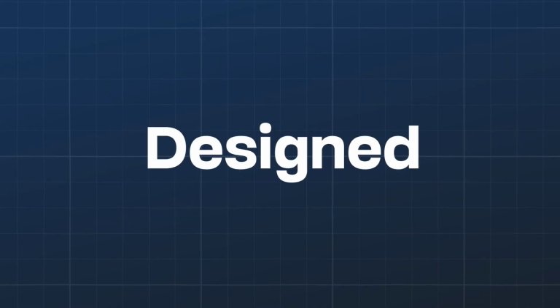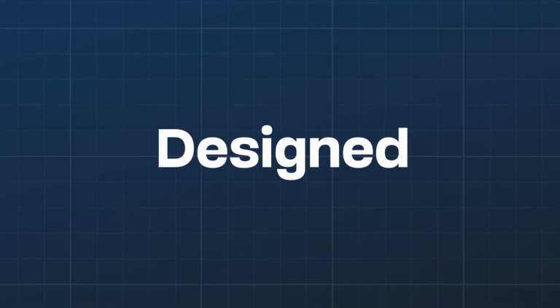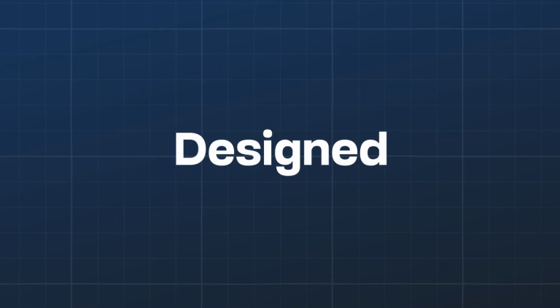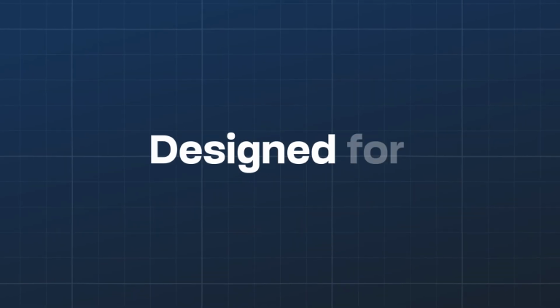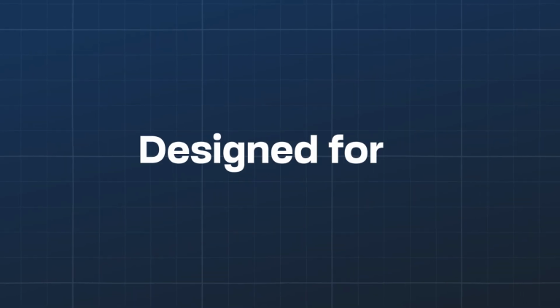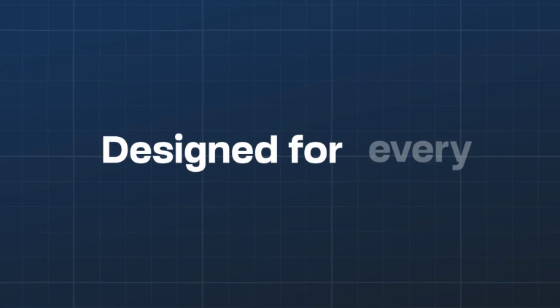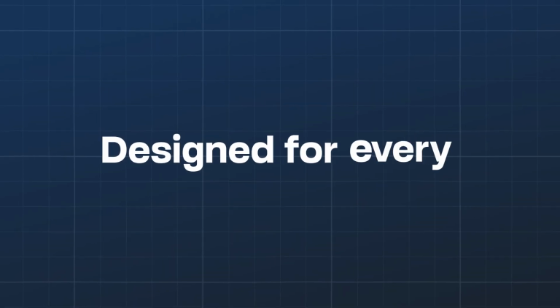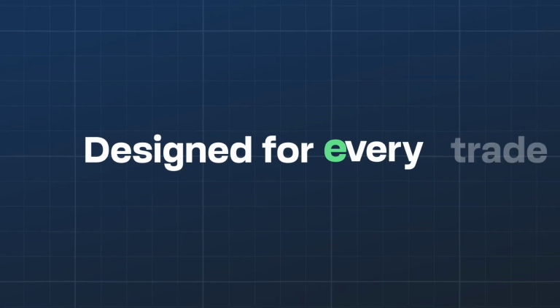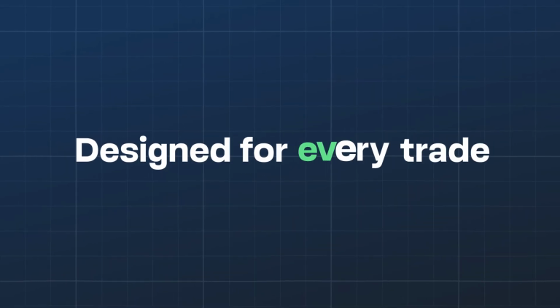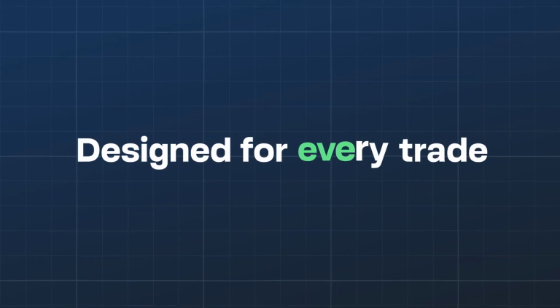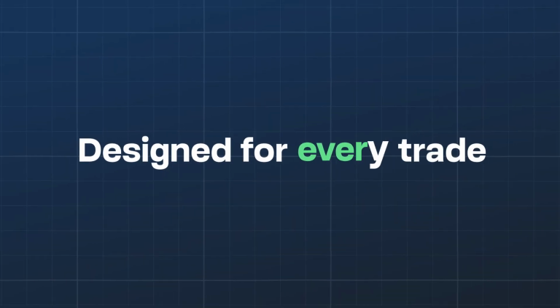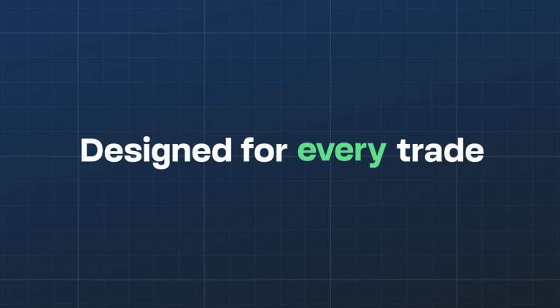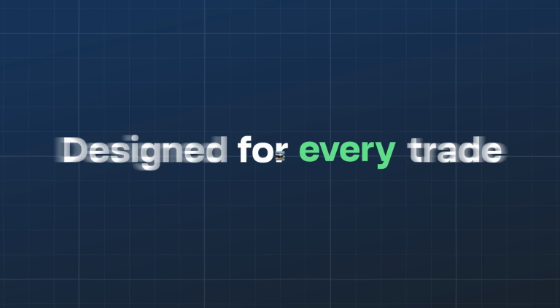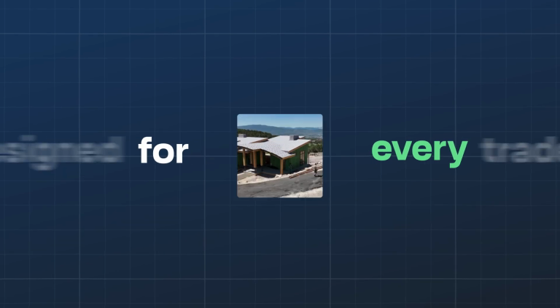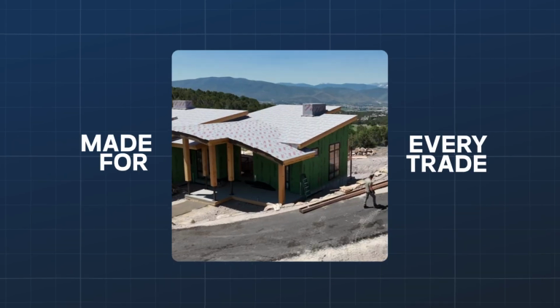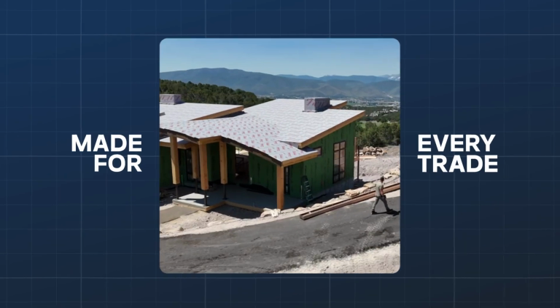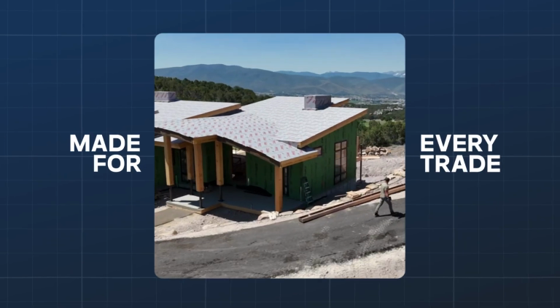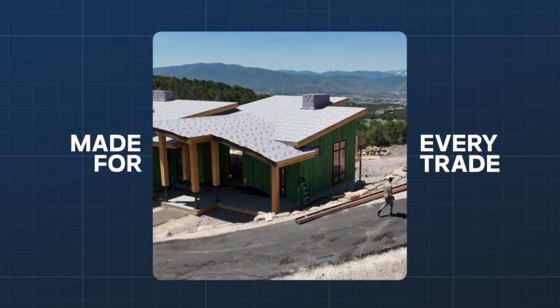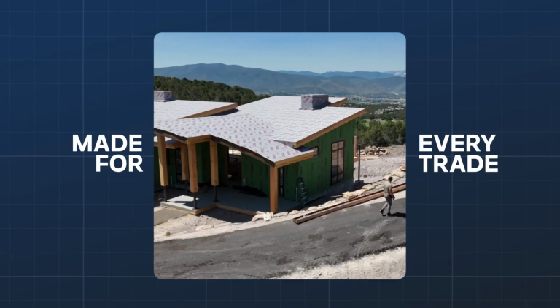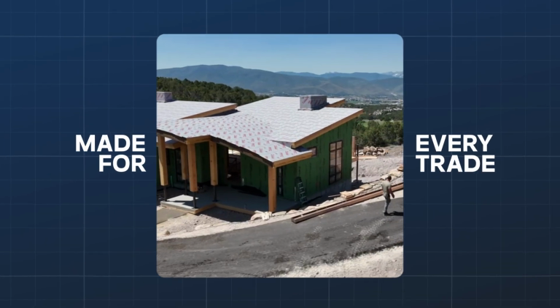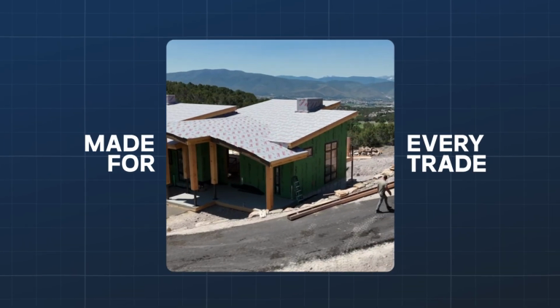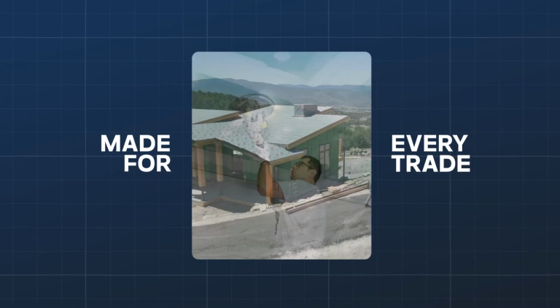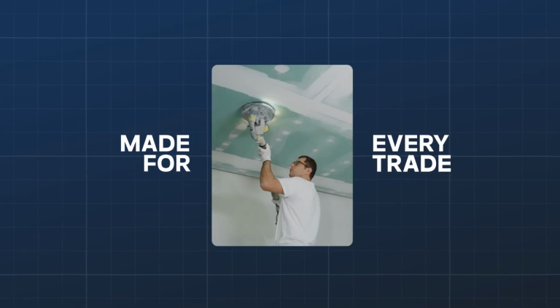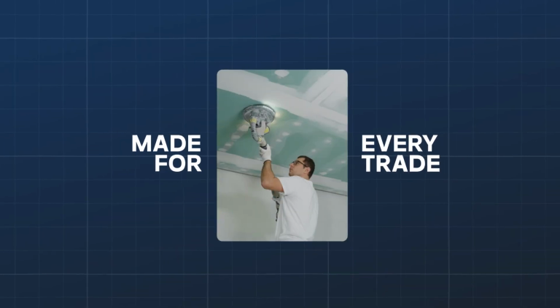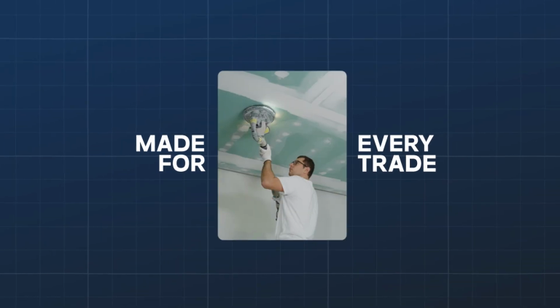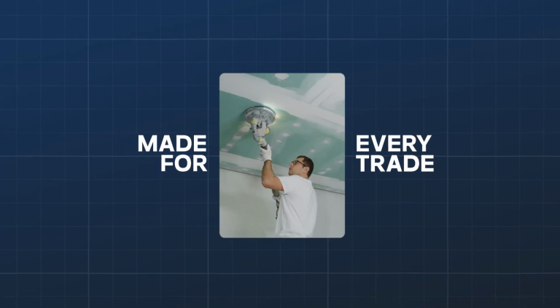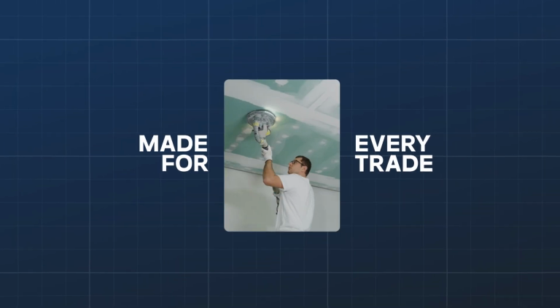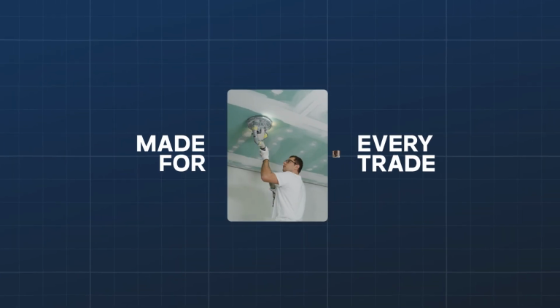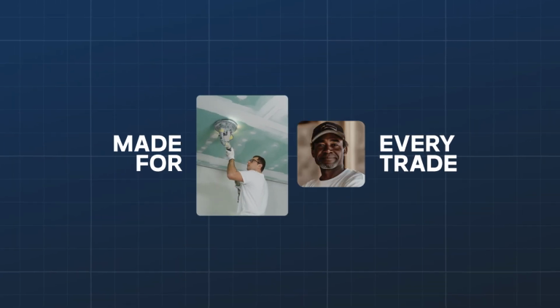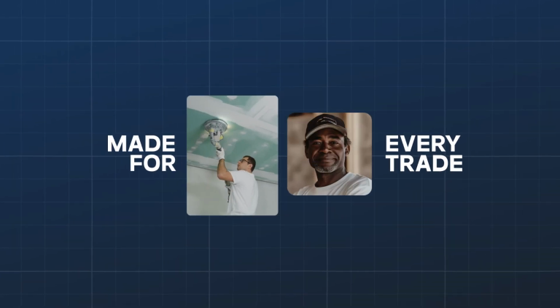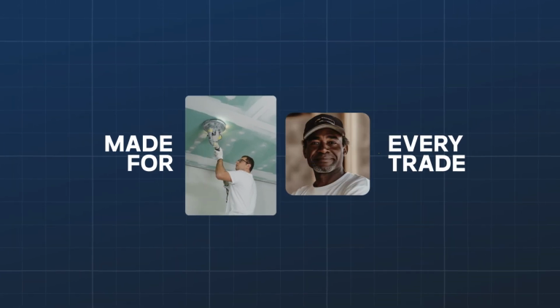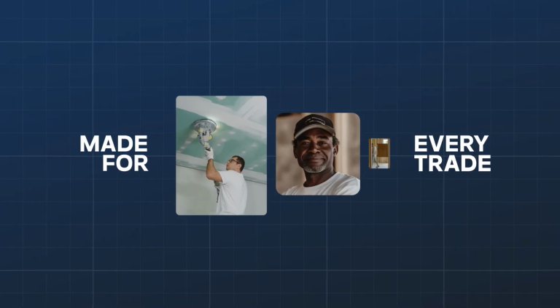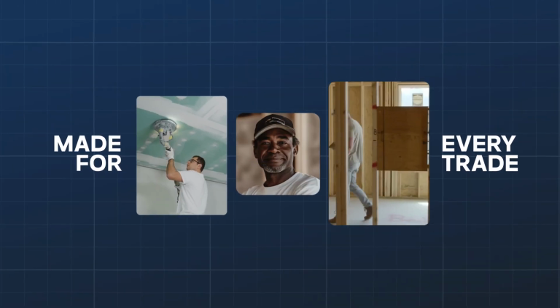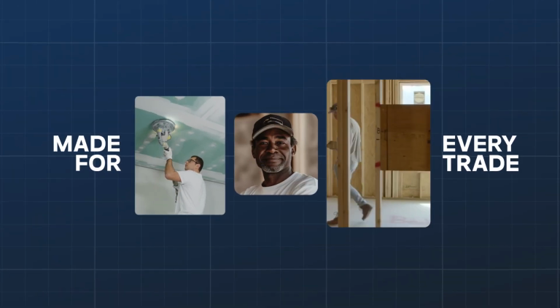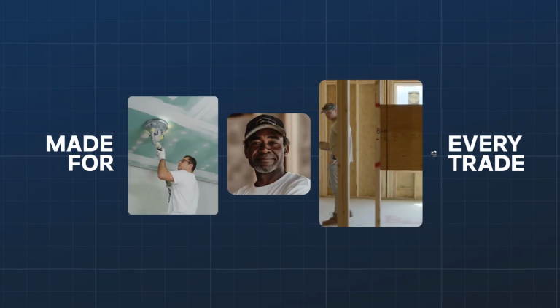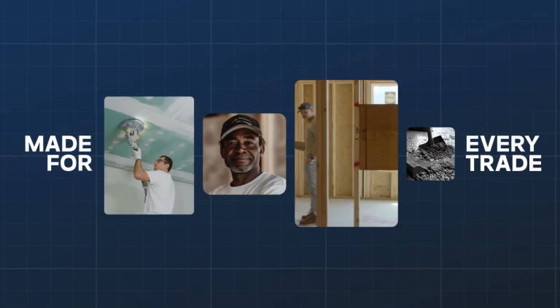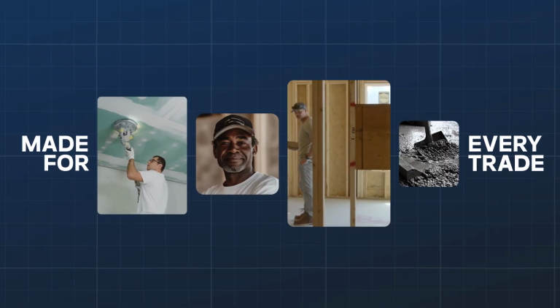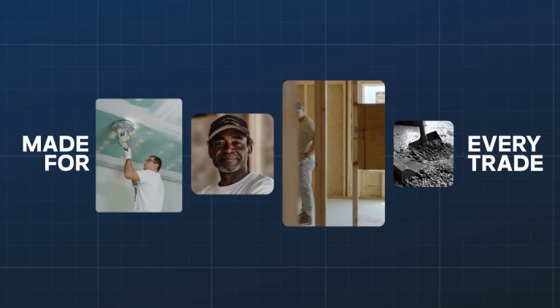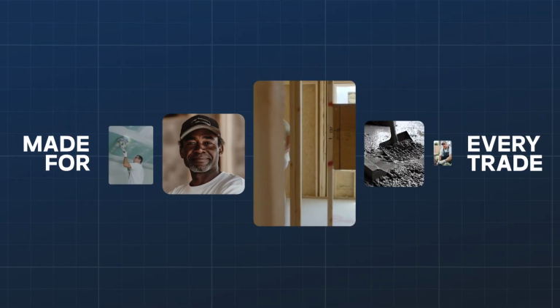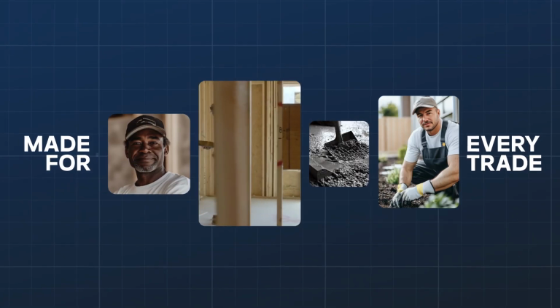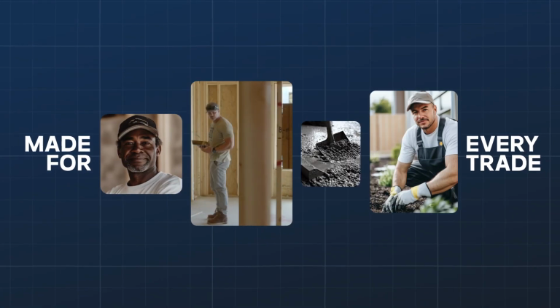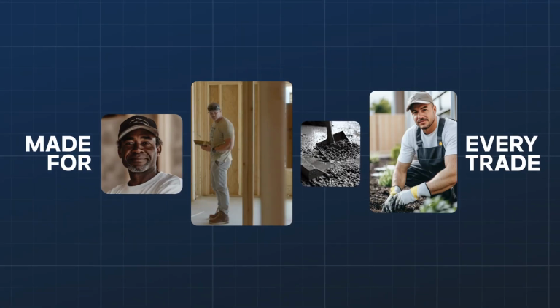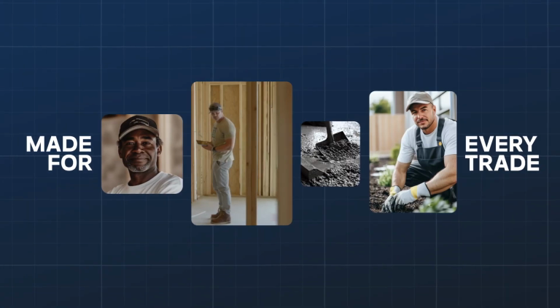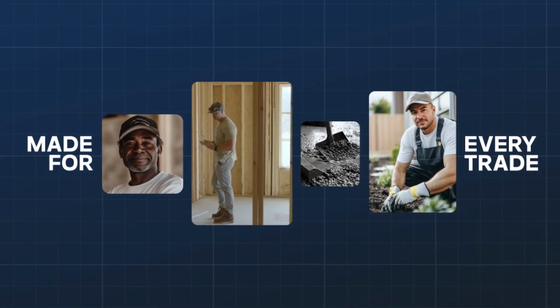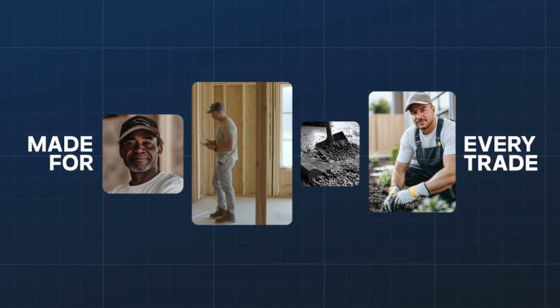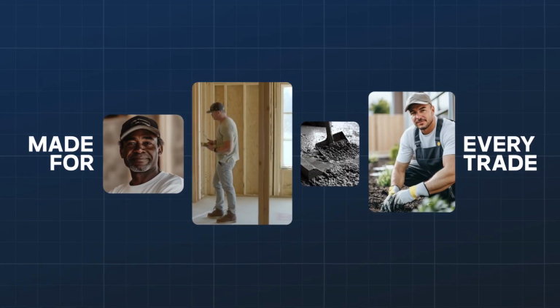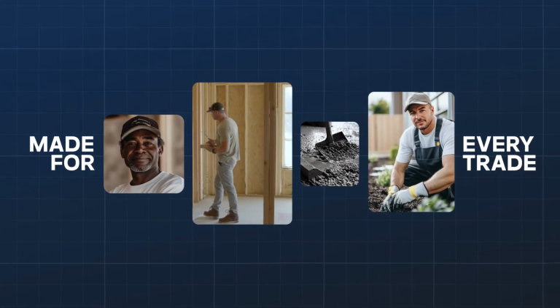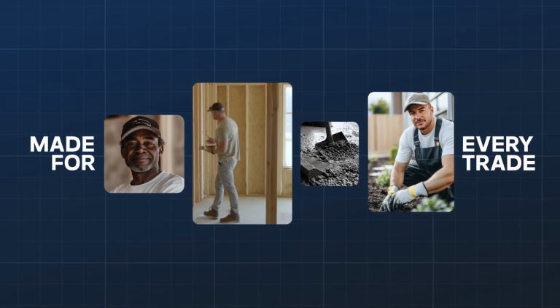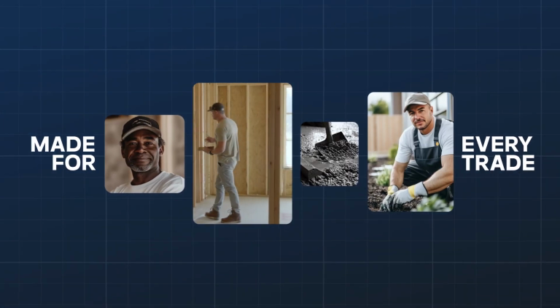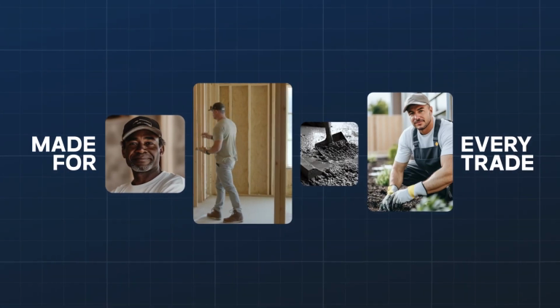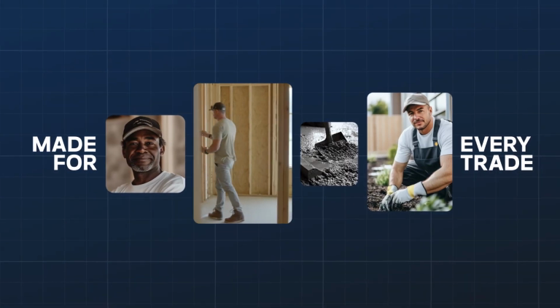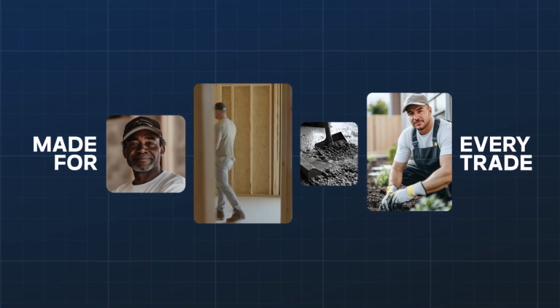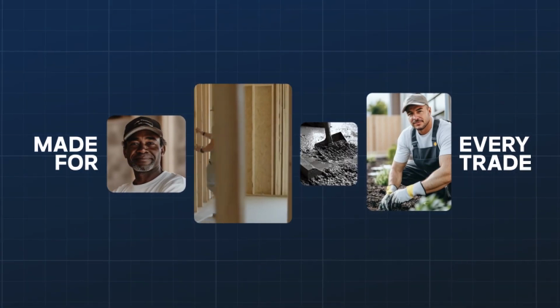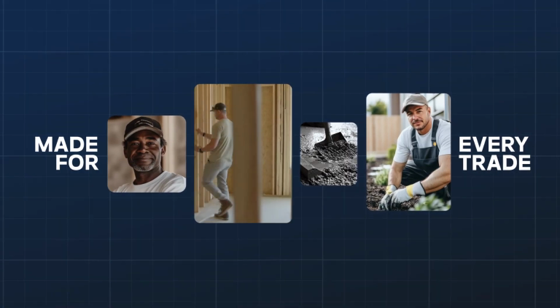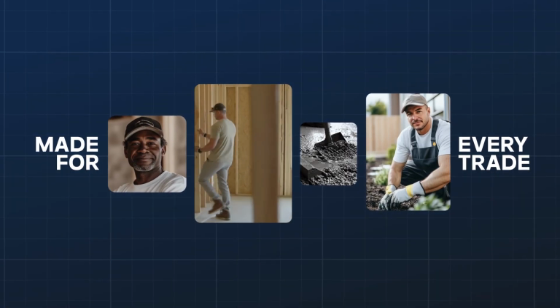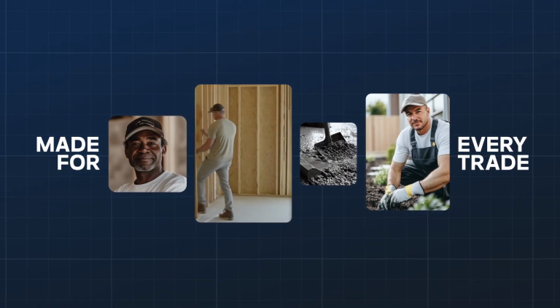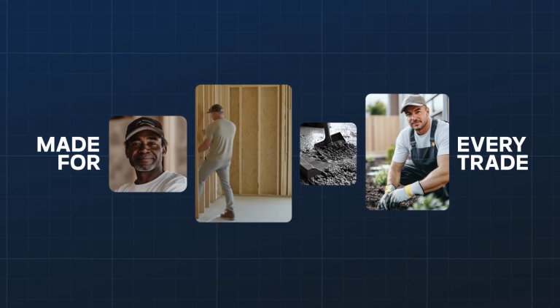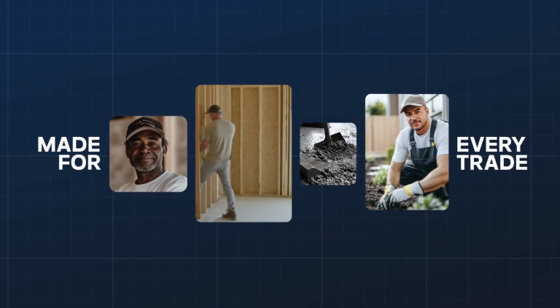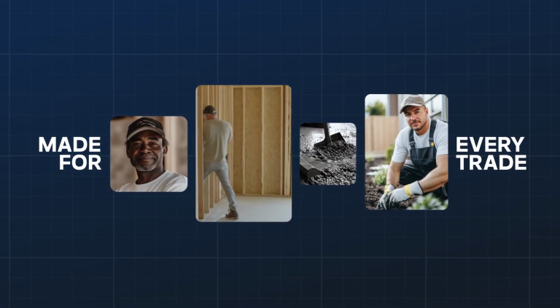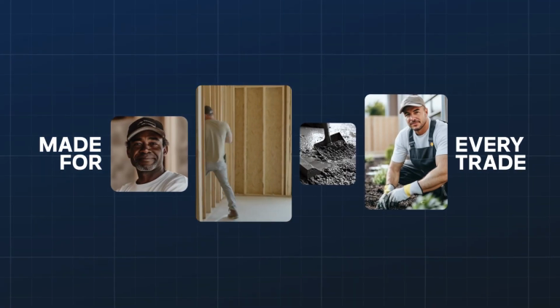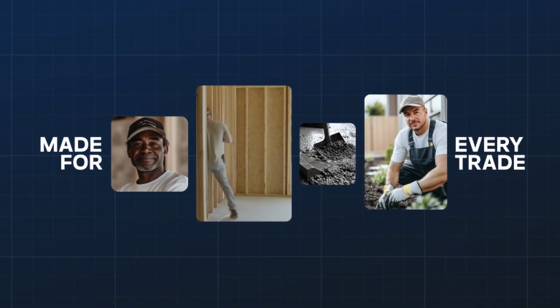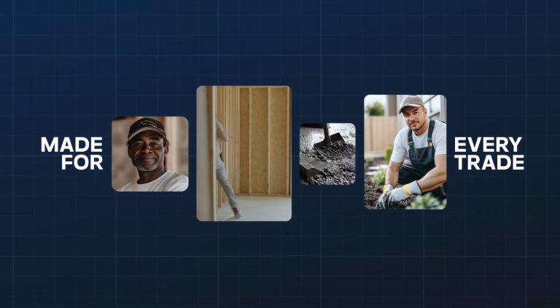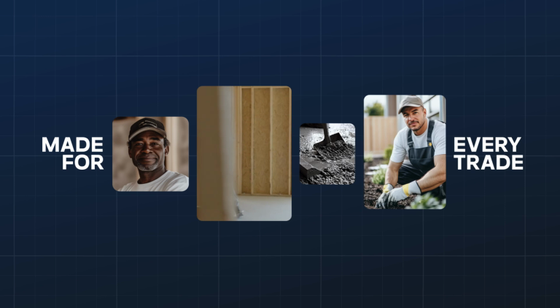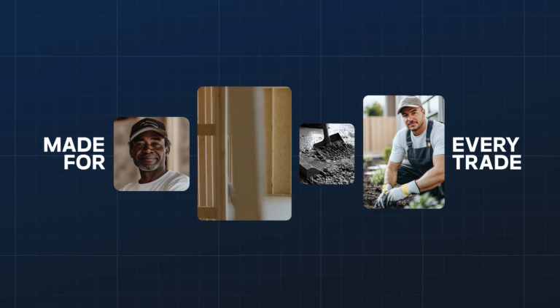Designed for every trade: general contractors, painters, framers, roofers, concrete pros, landscapers, flooring installers, and more.